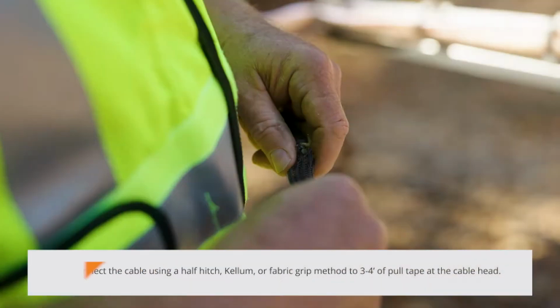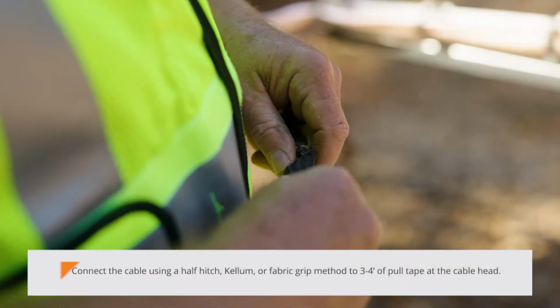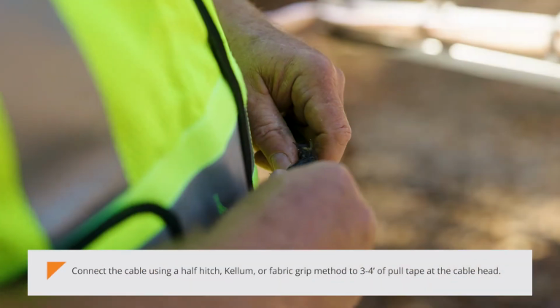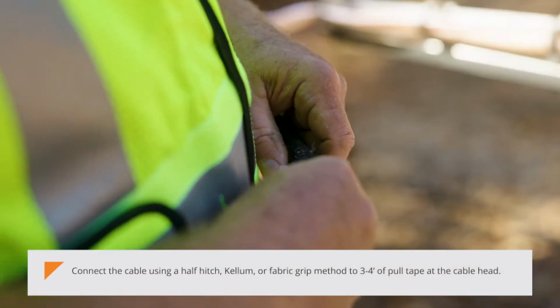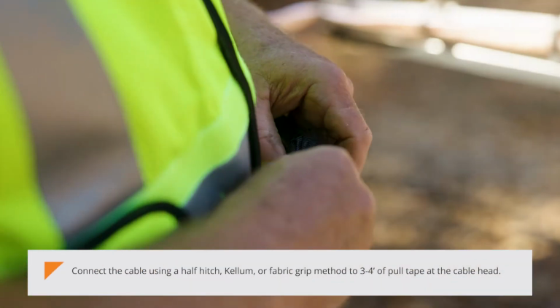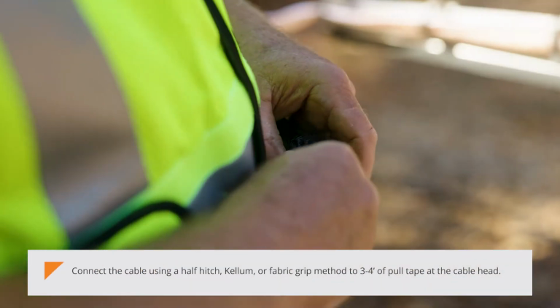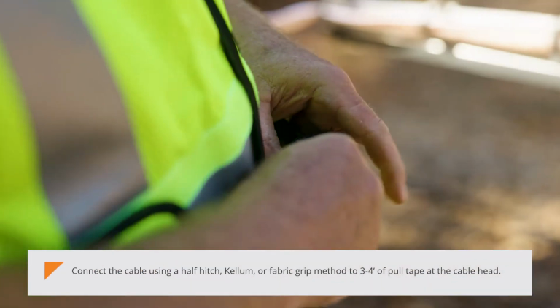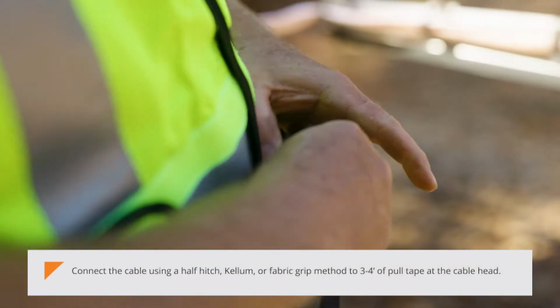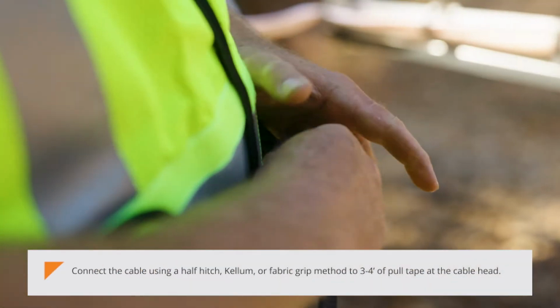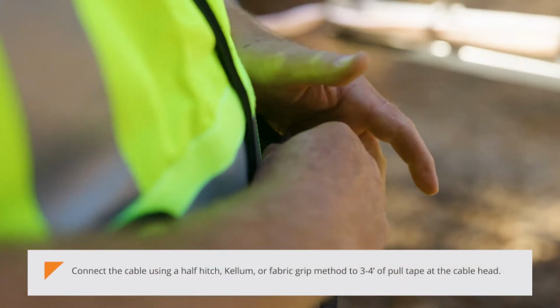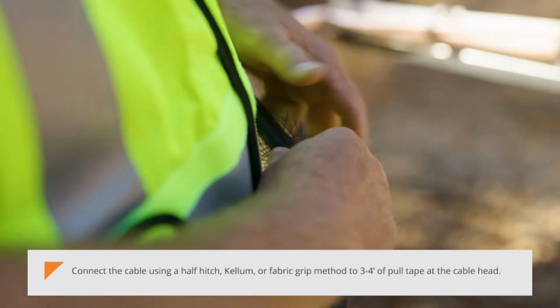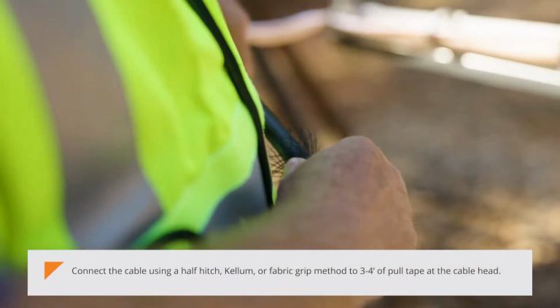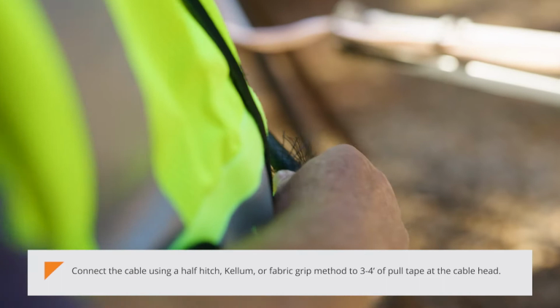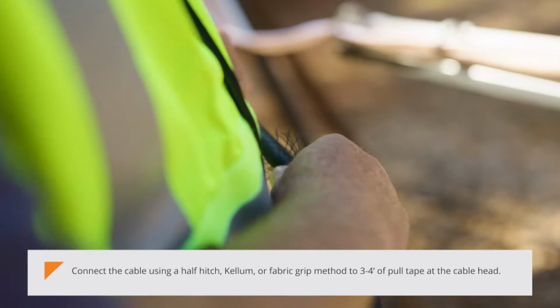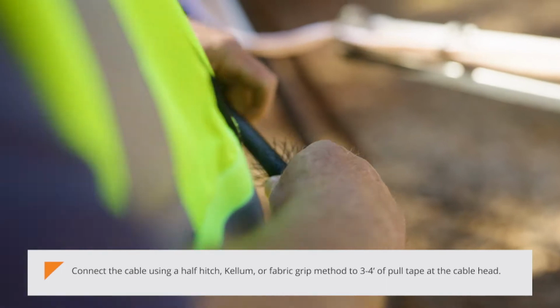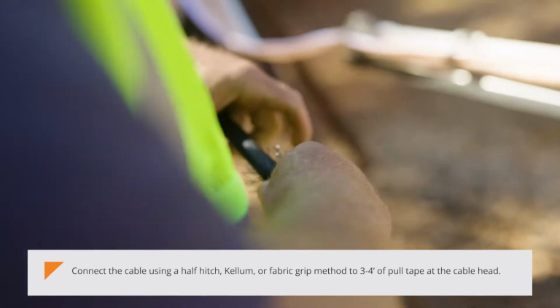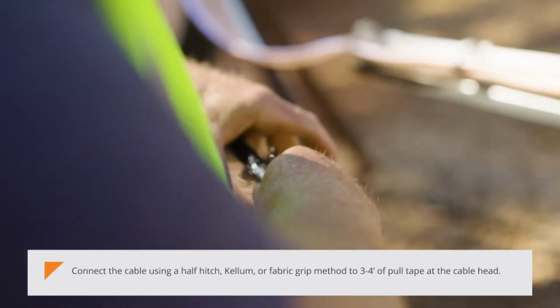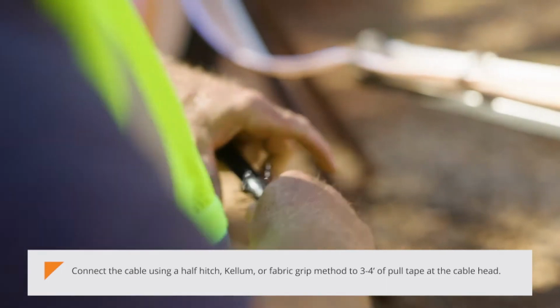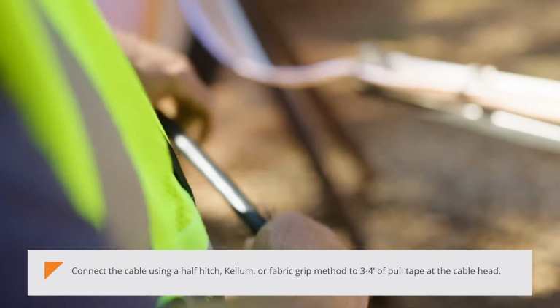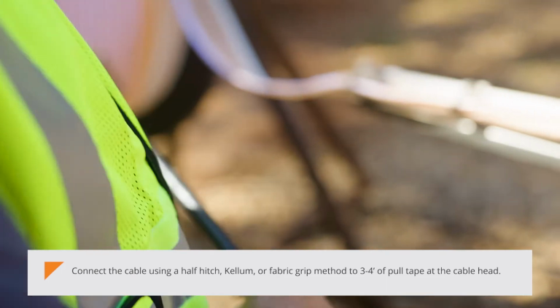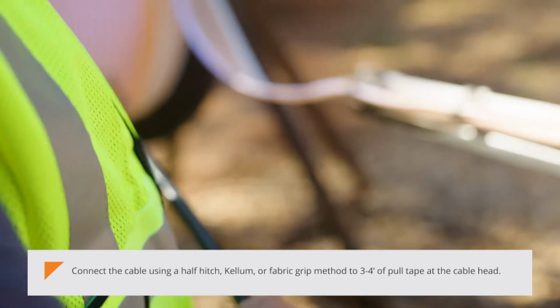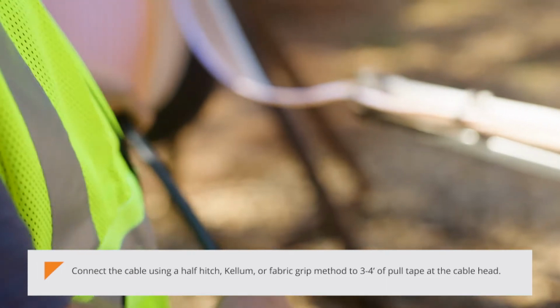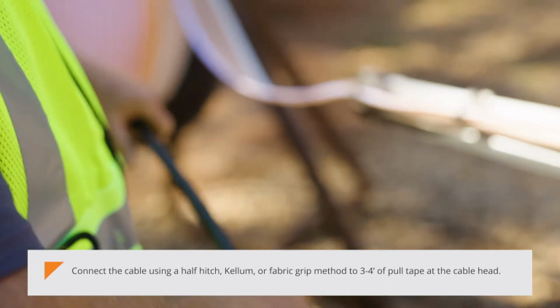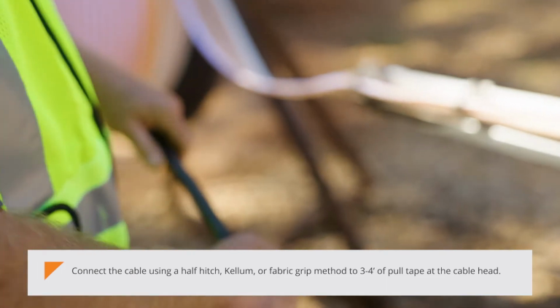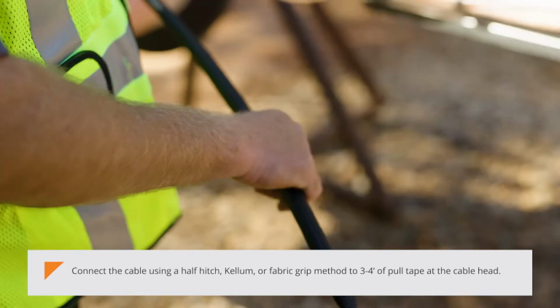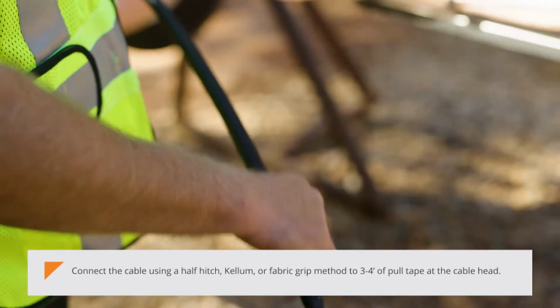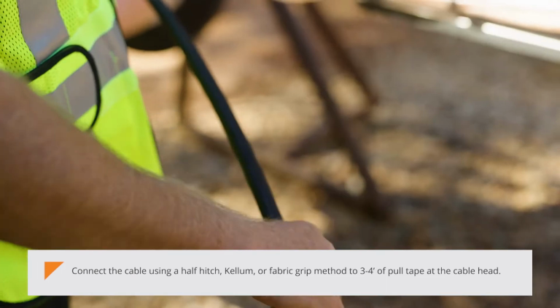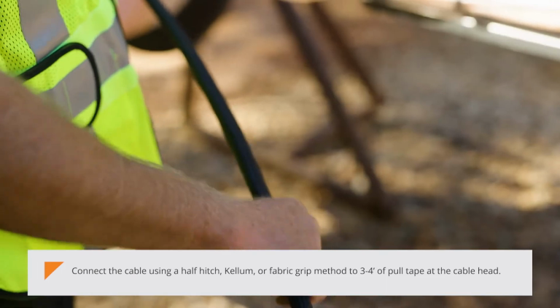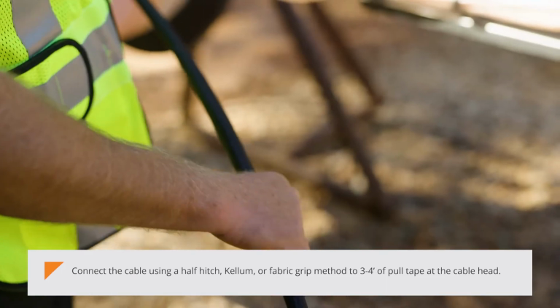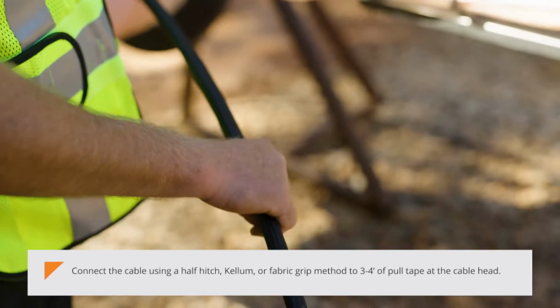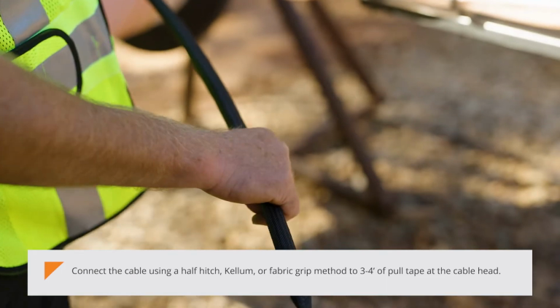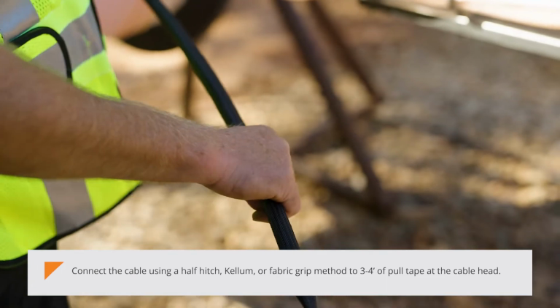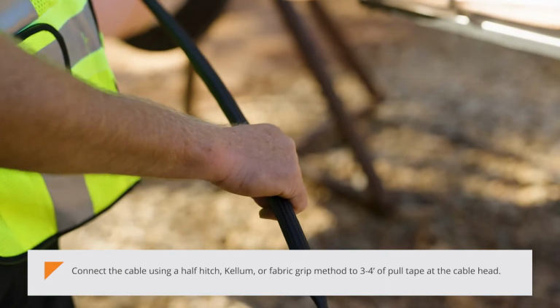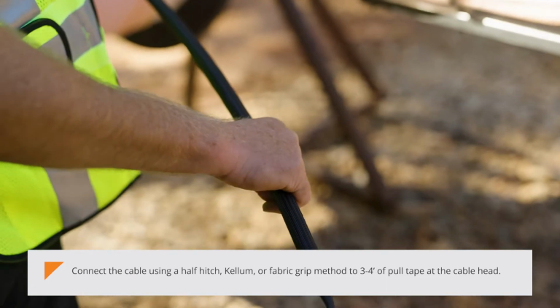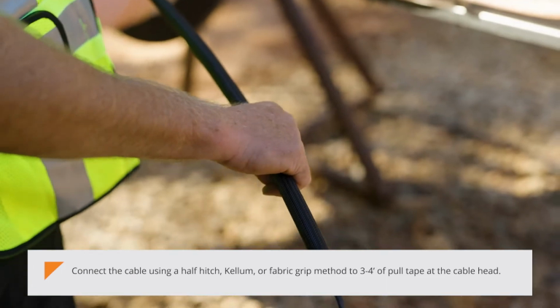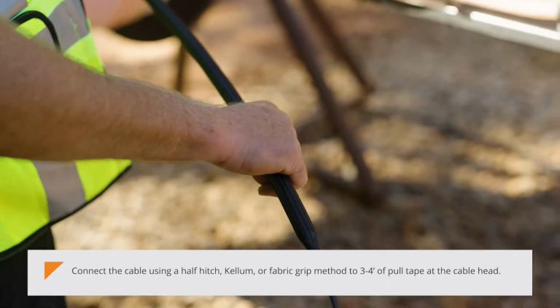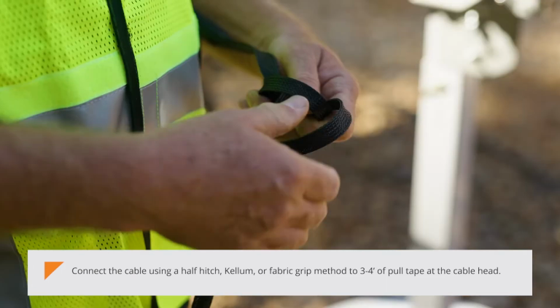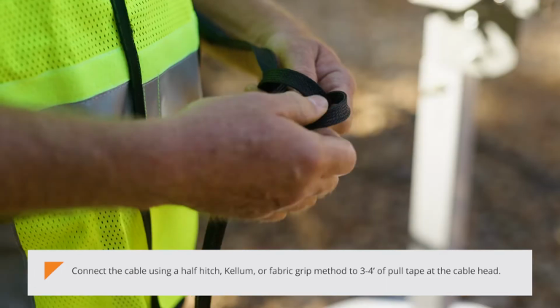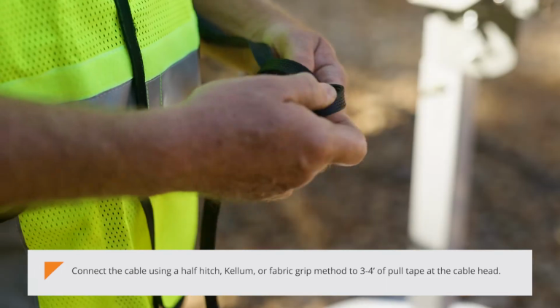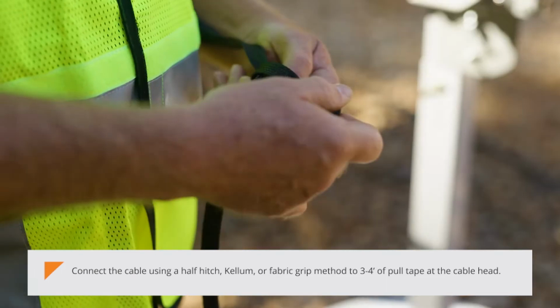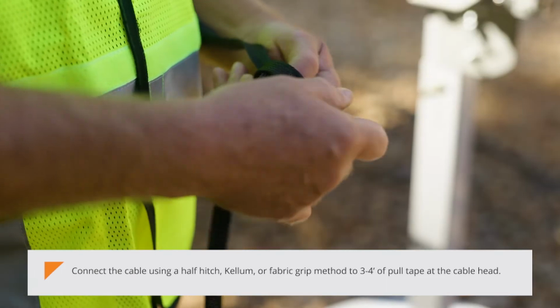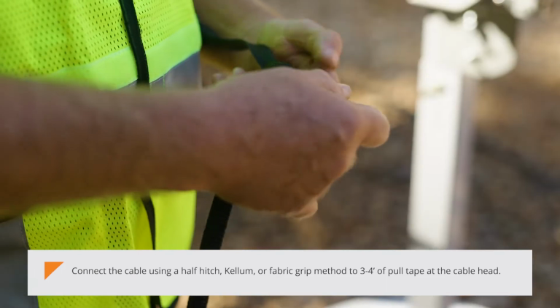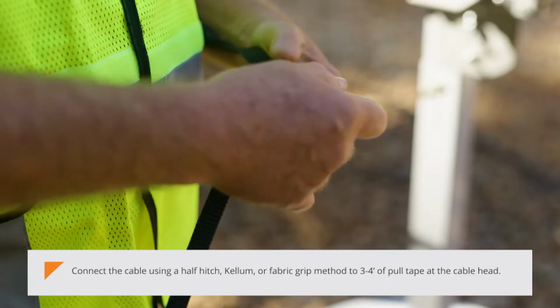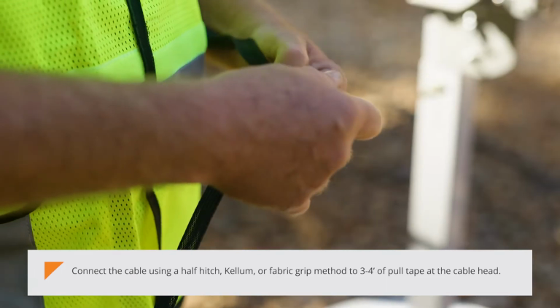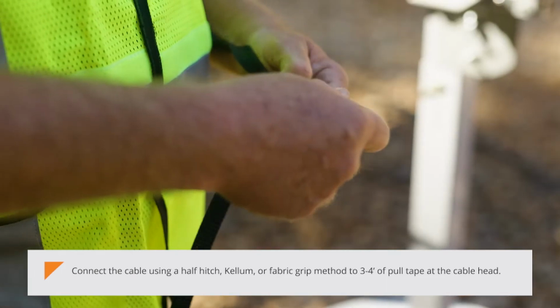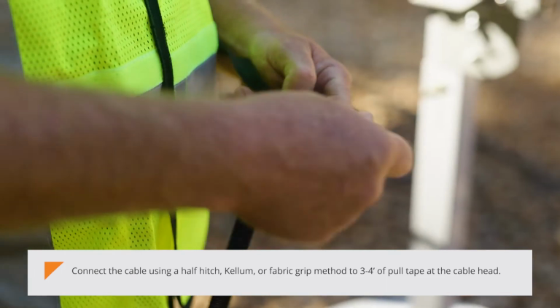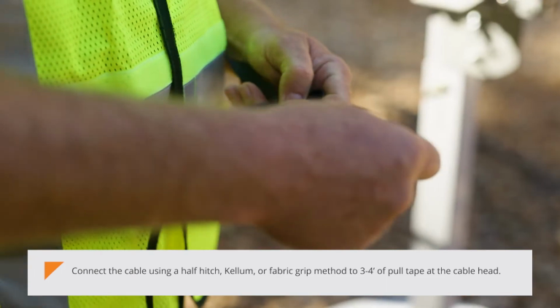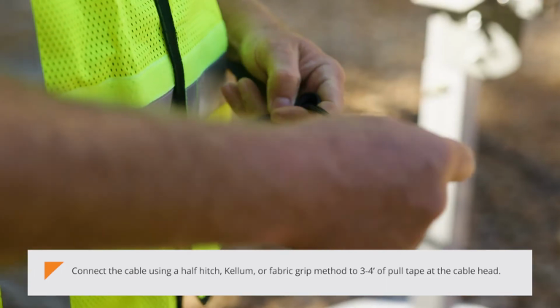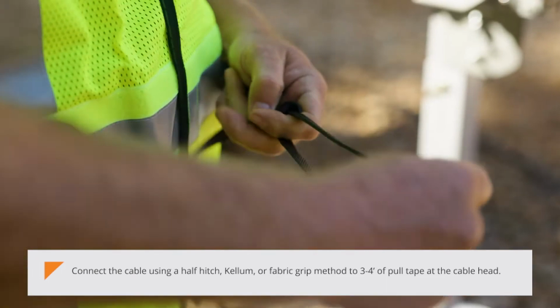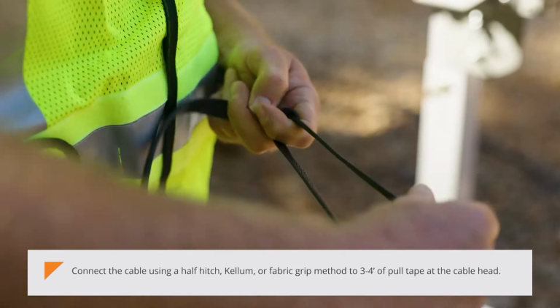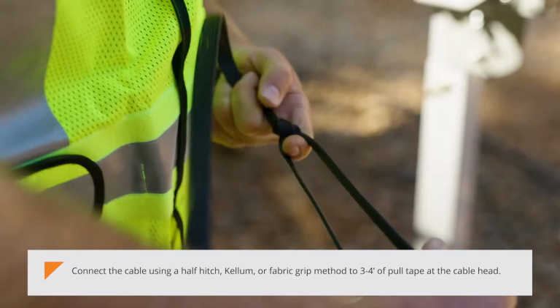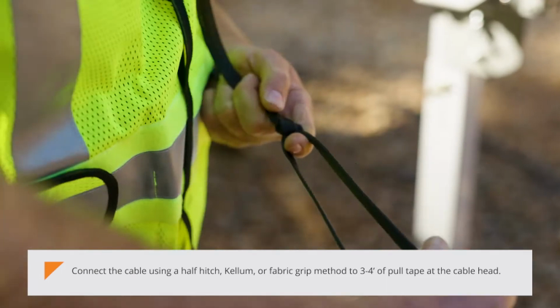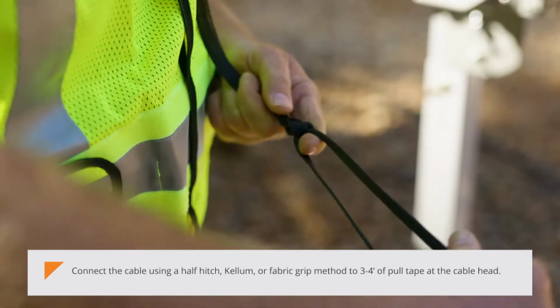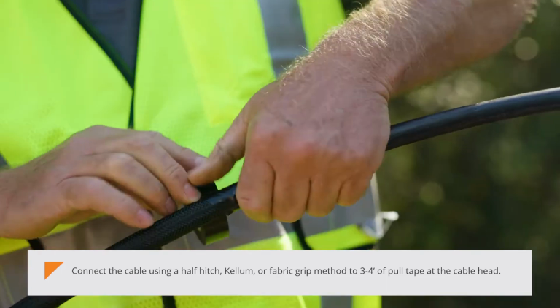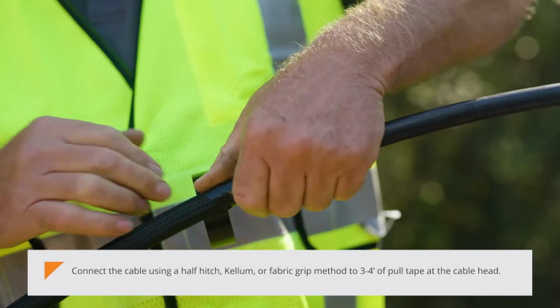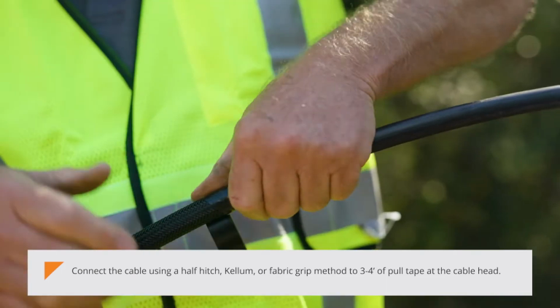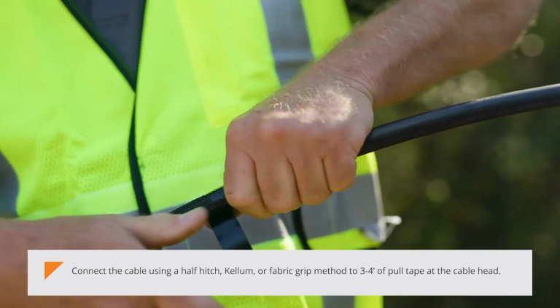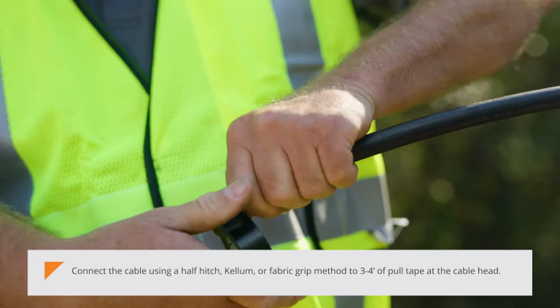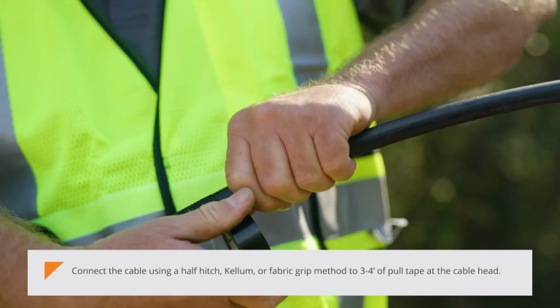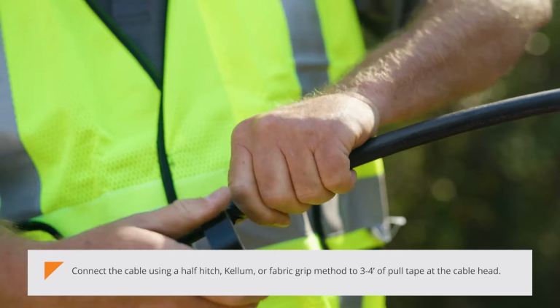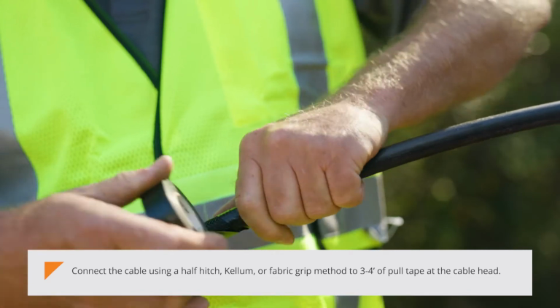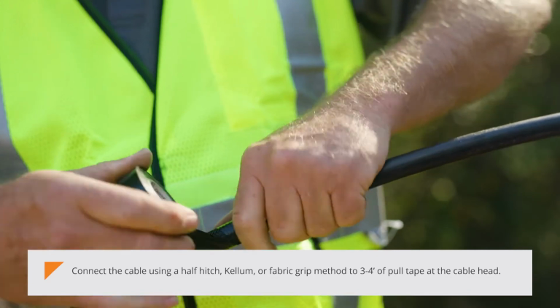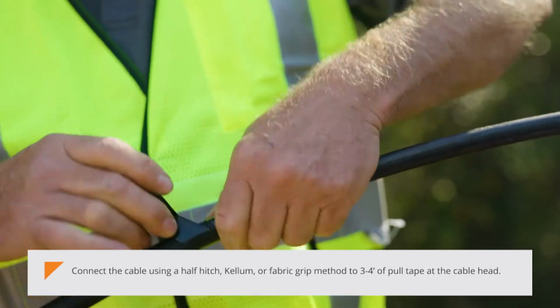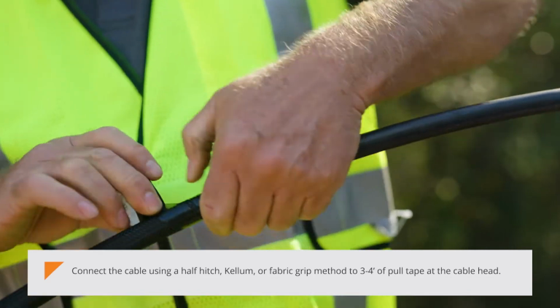Connect the cable using the half hitch, keller, or fabric grip method to 3 to 4 feet of pull tape at the cable head.